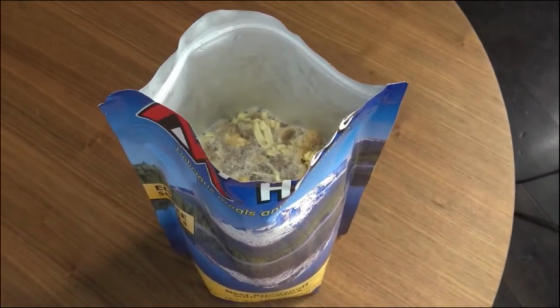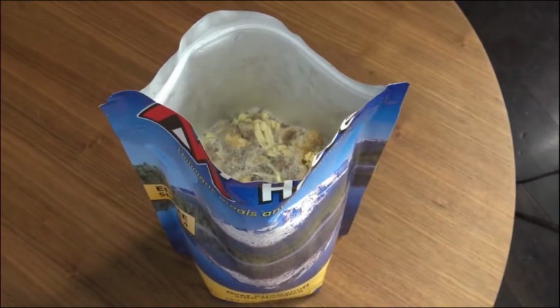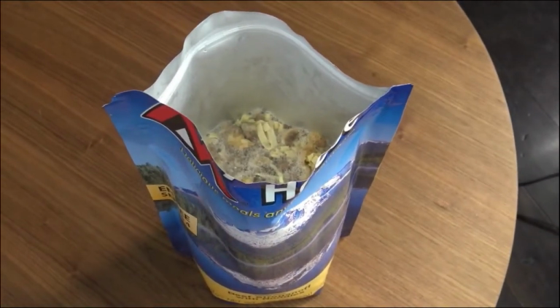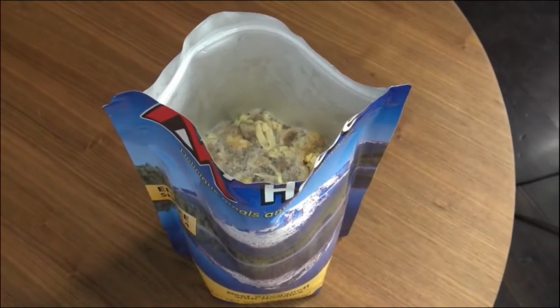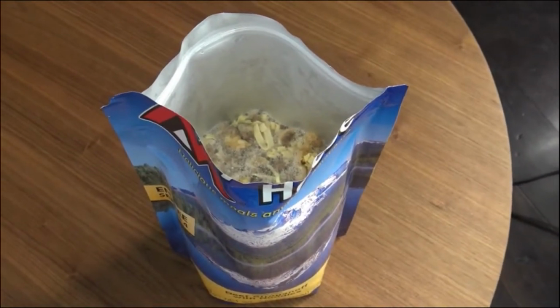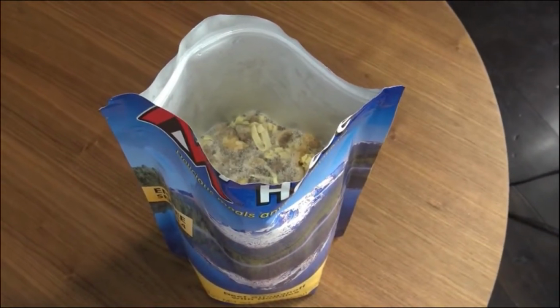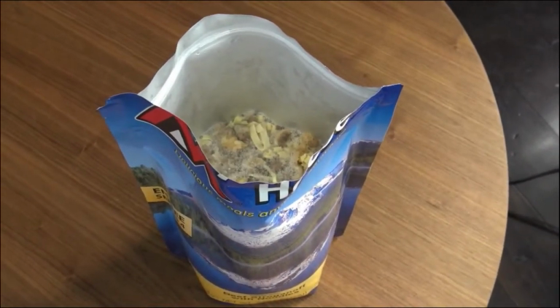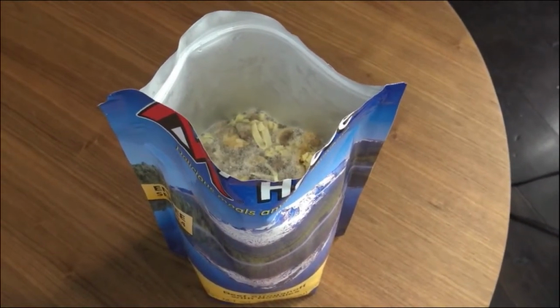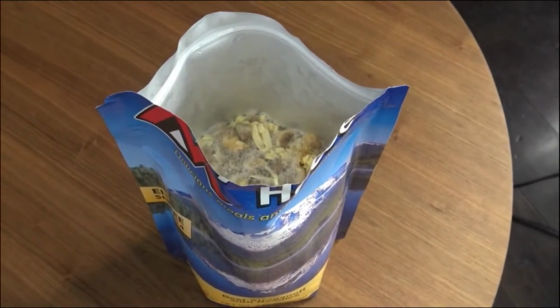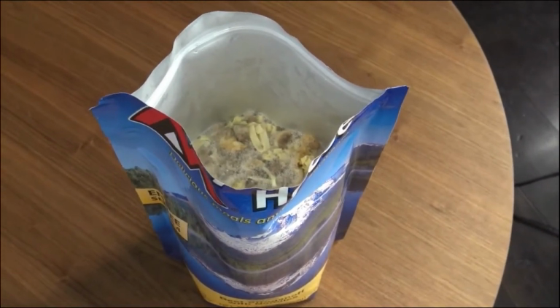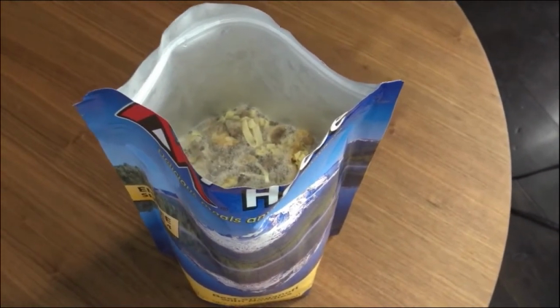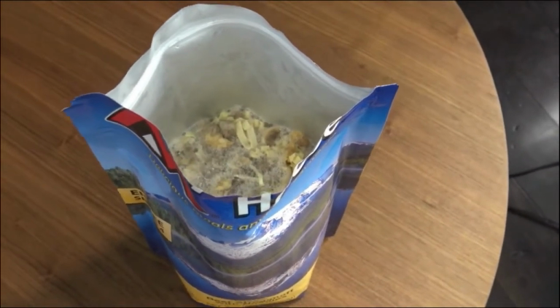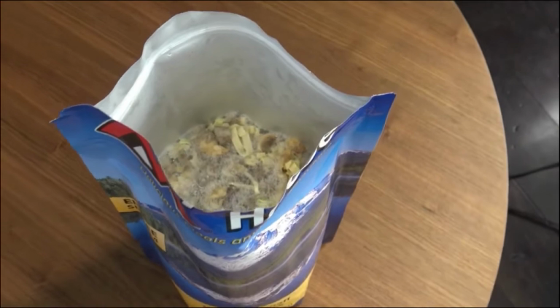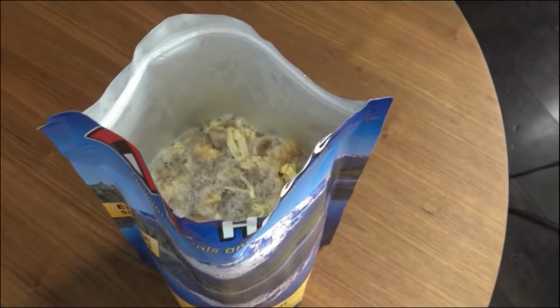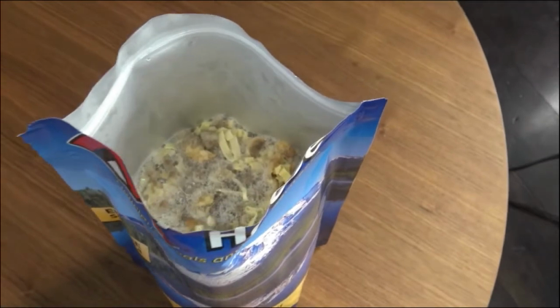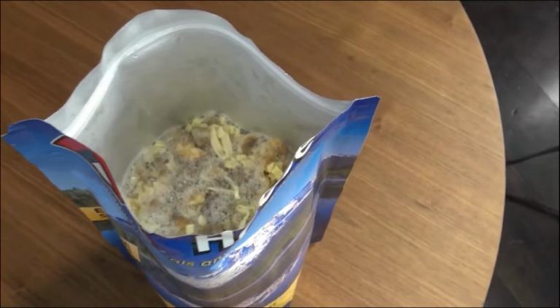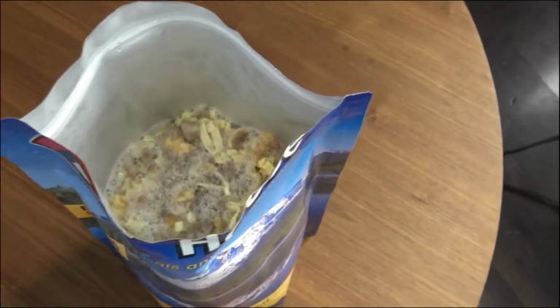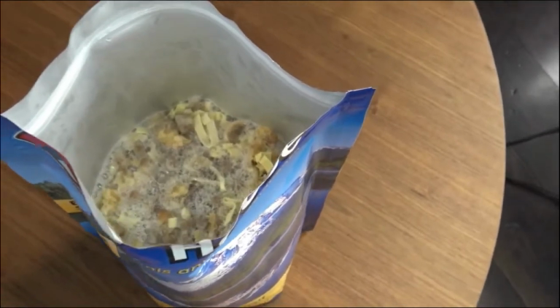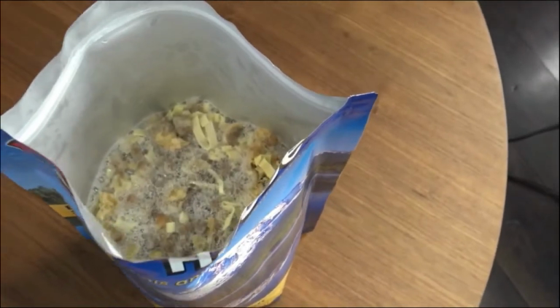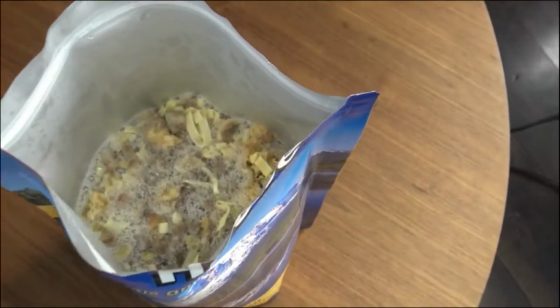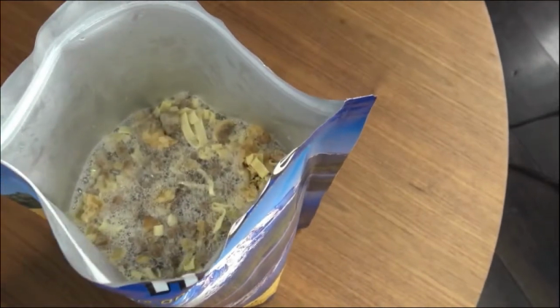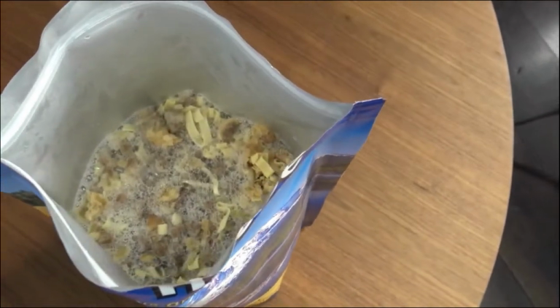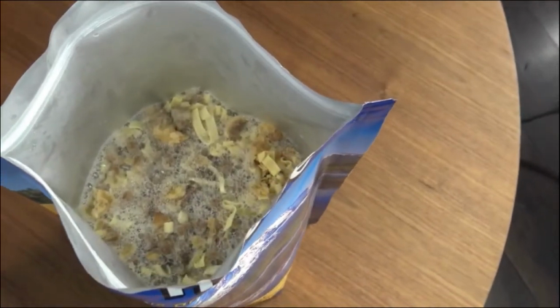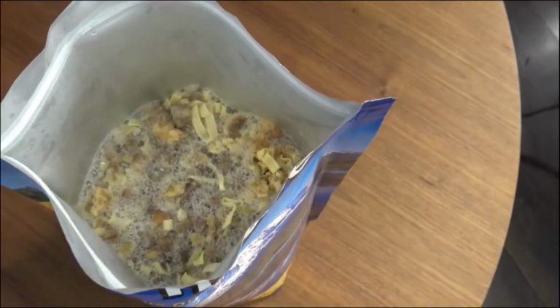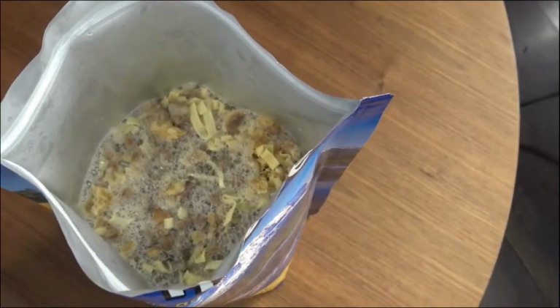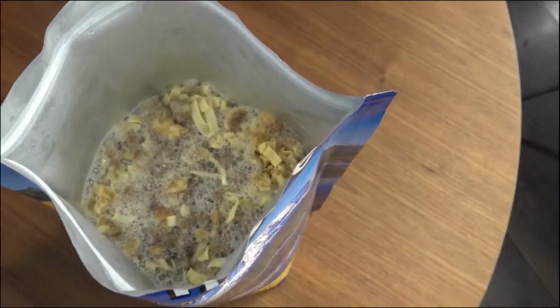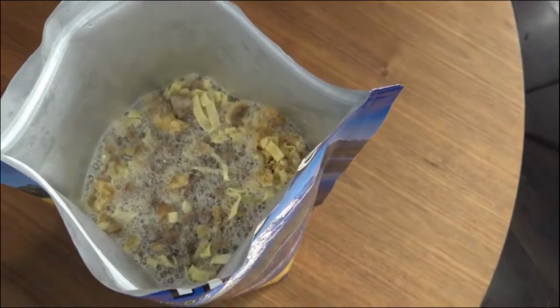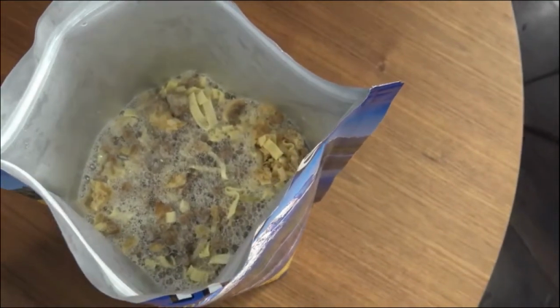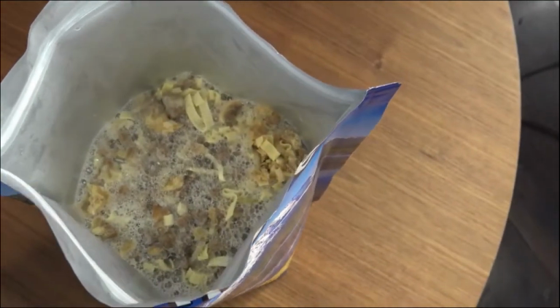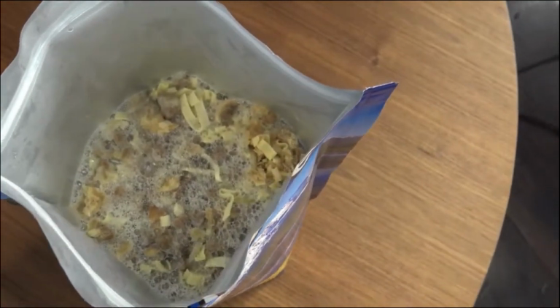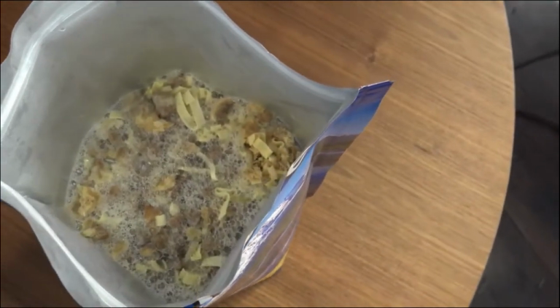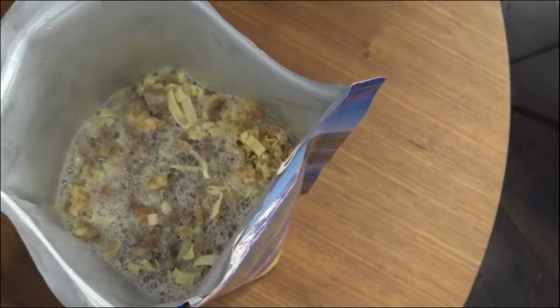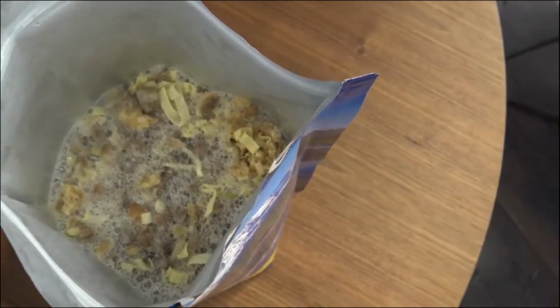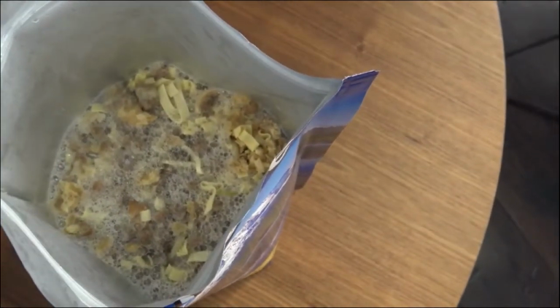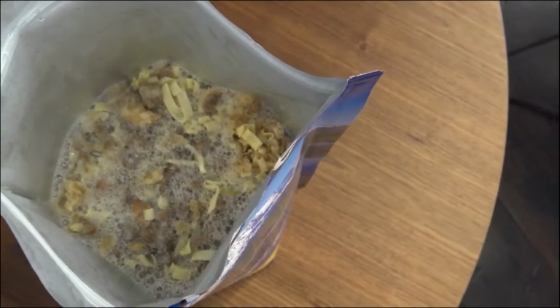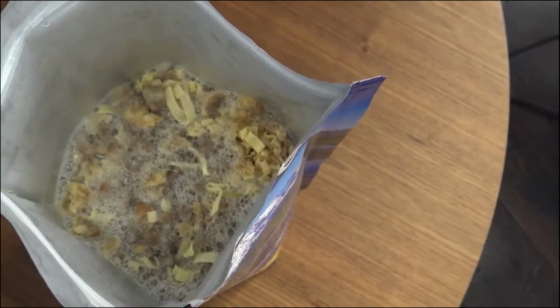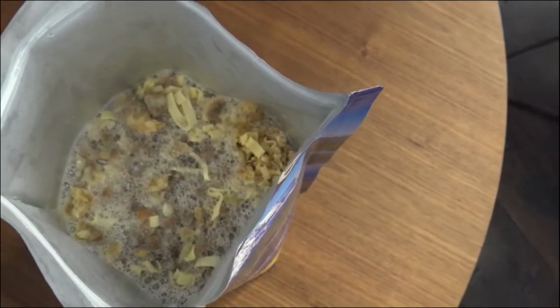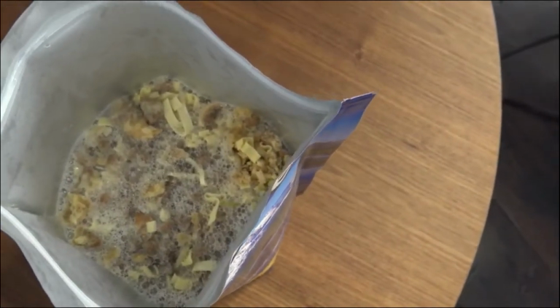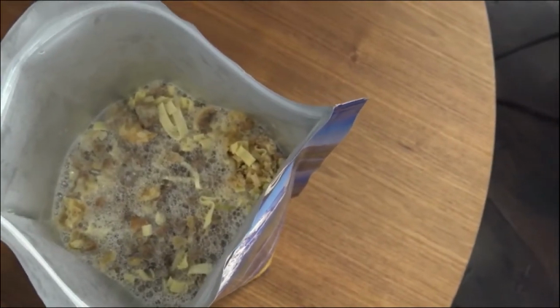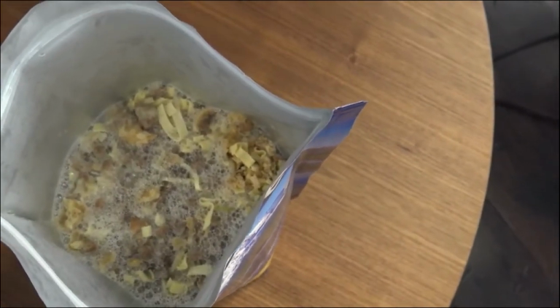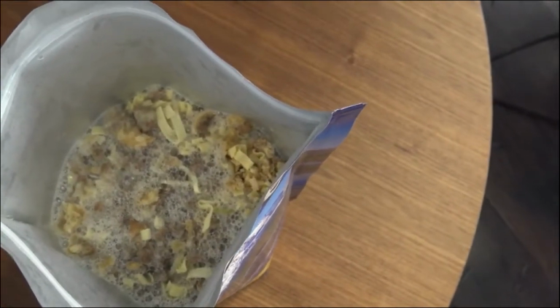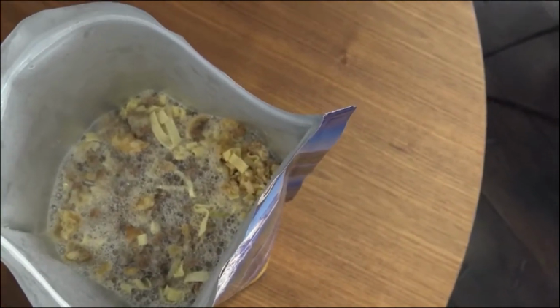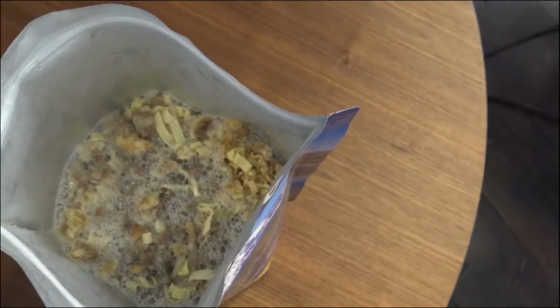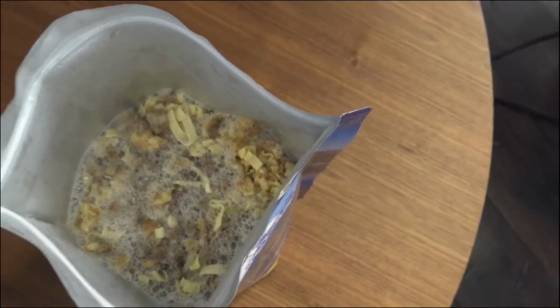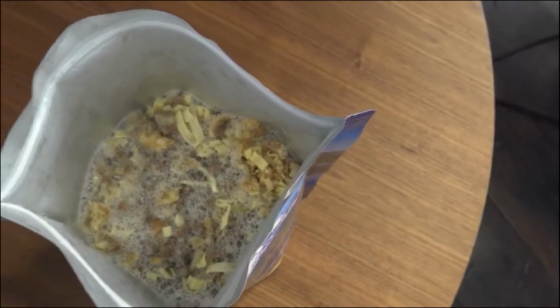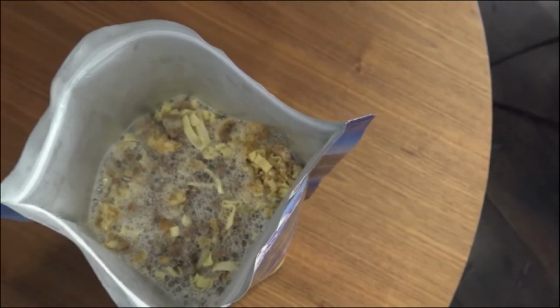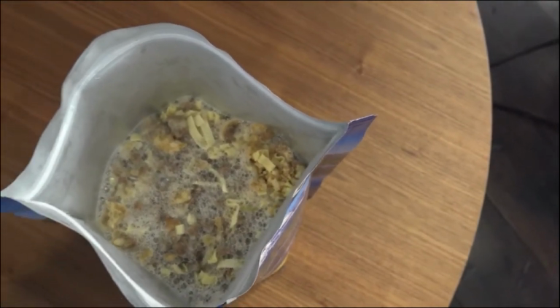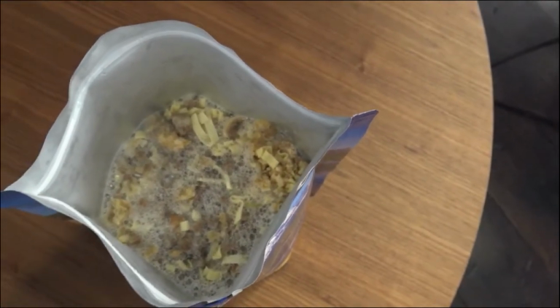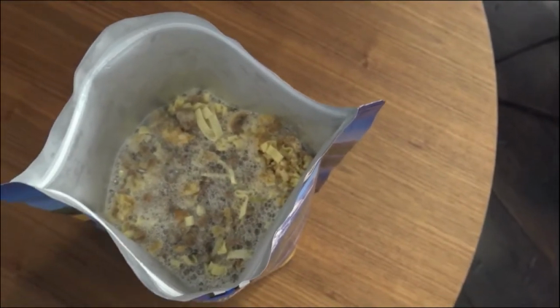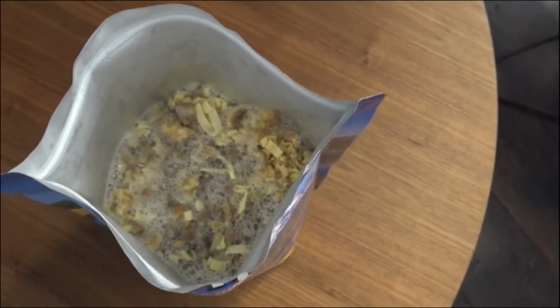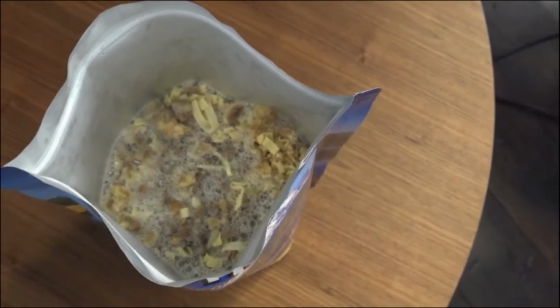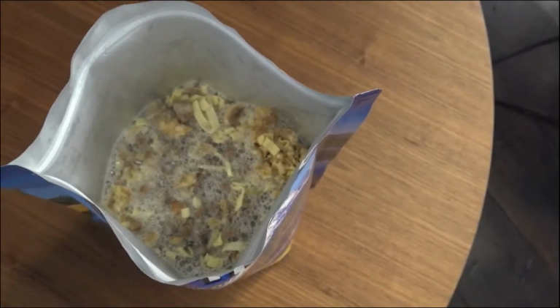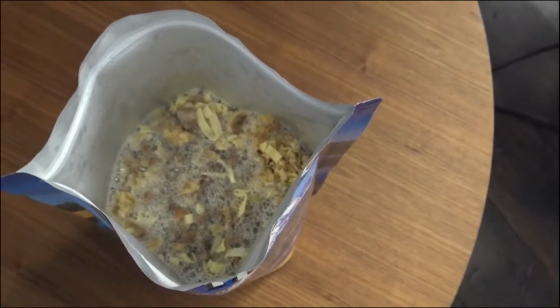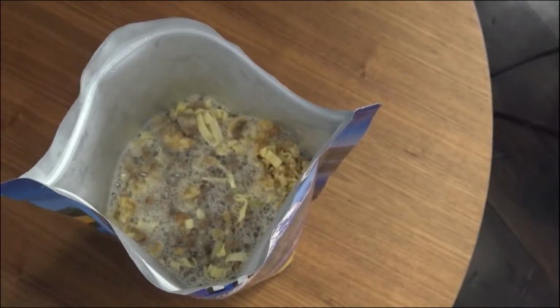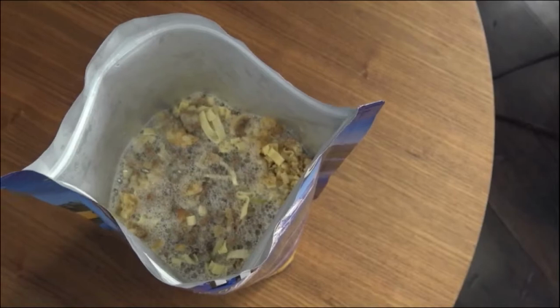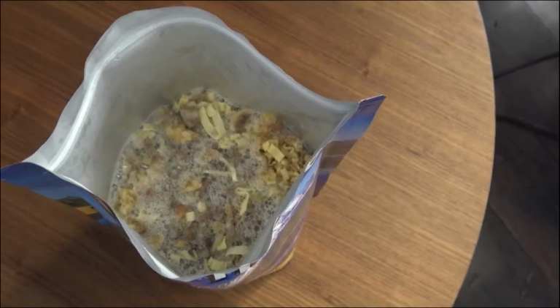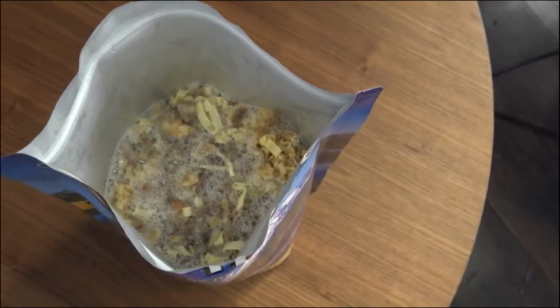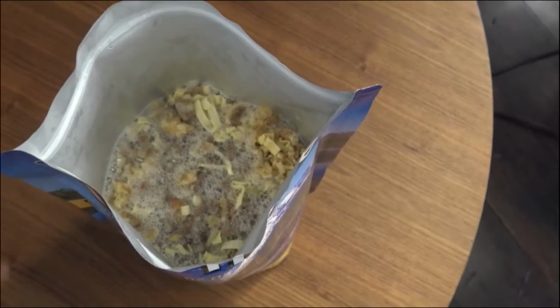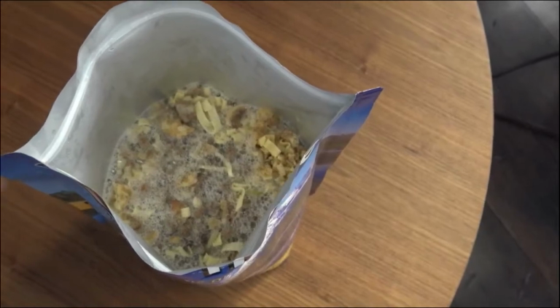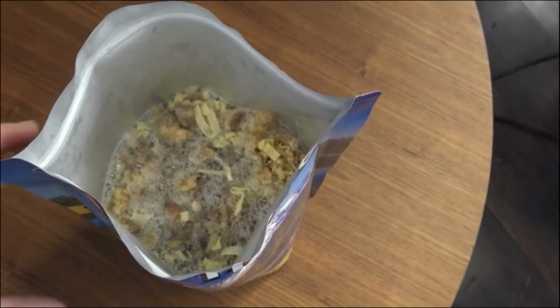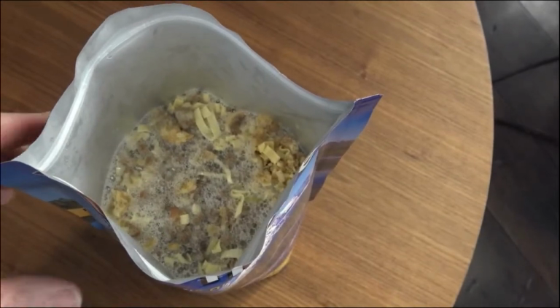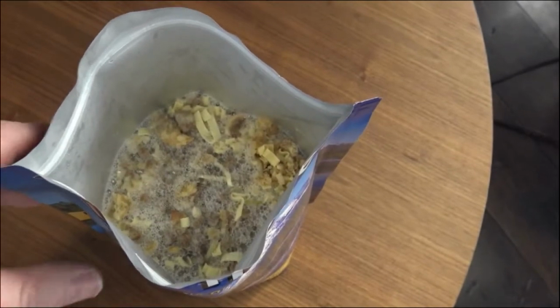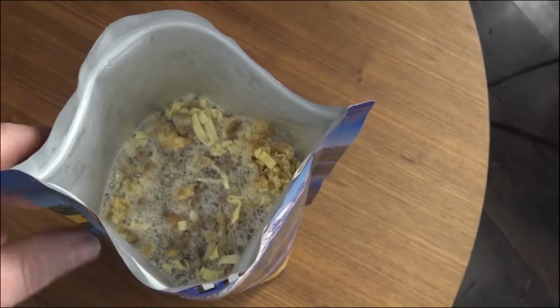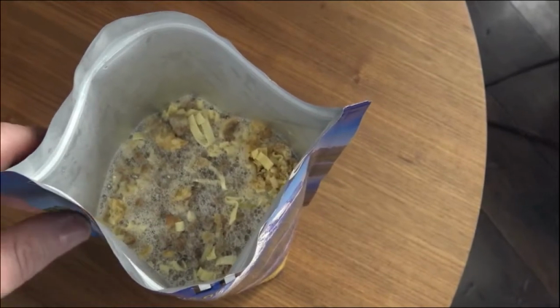All right, here we are. We've just added four cups of boiling water, poured it into the bag. We're going to seal it up and let it sit for about ten minutes.